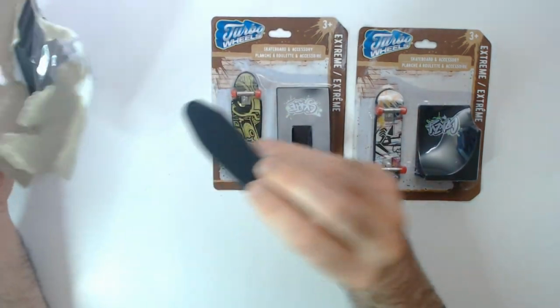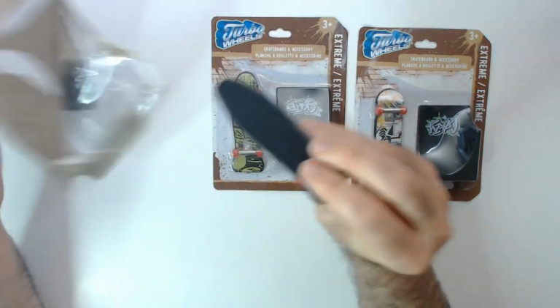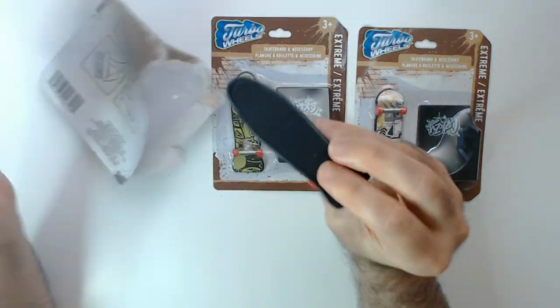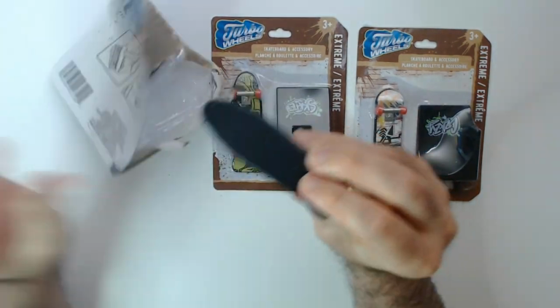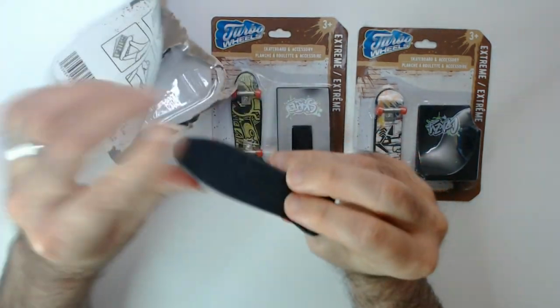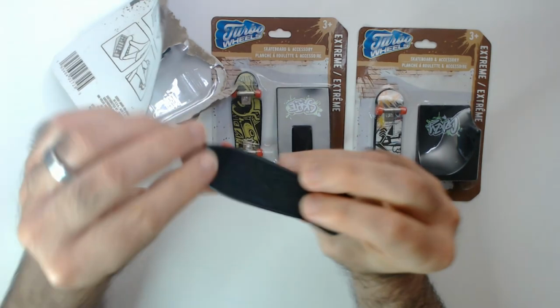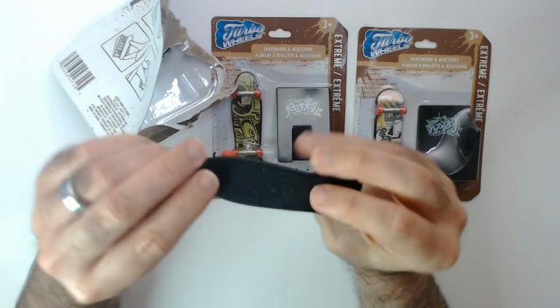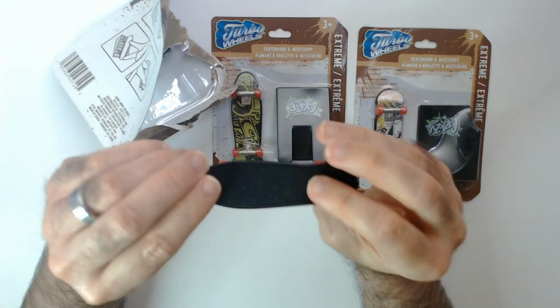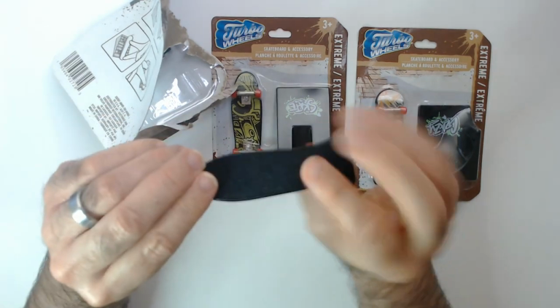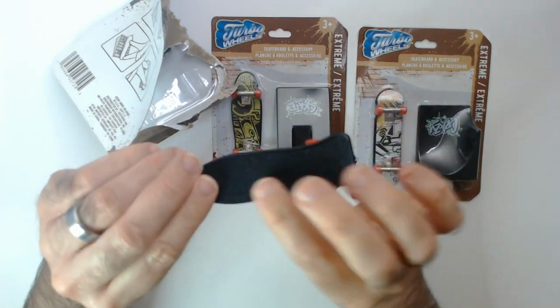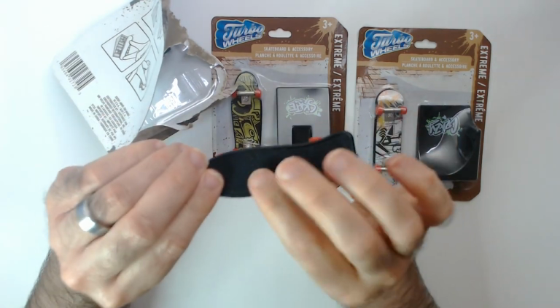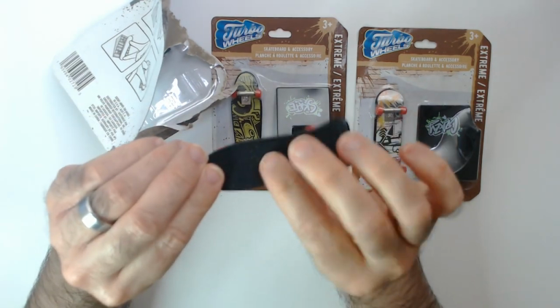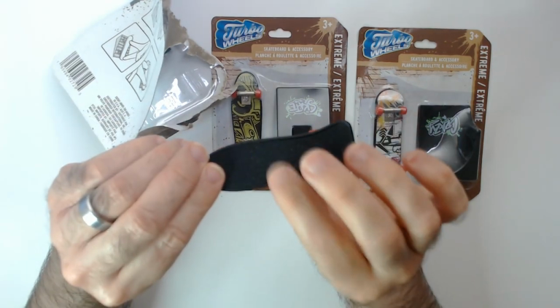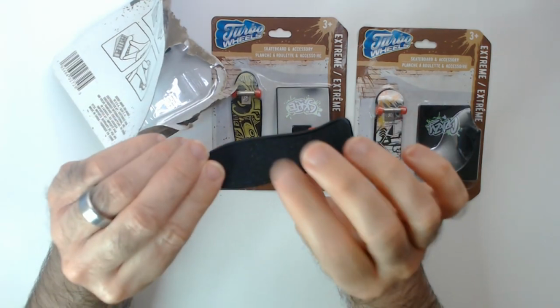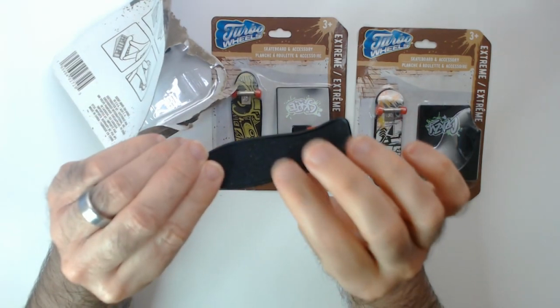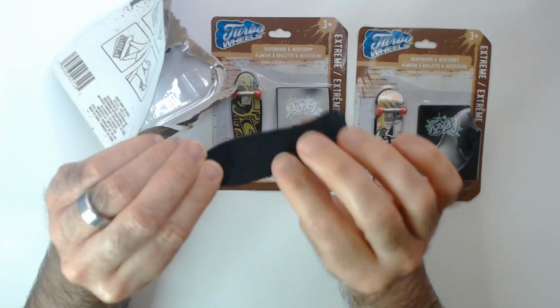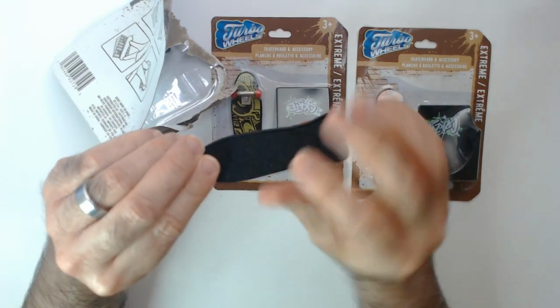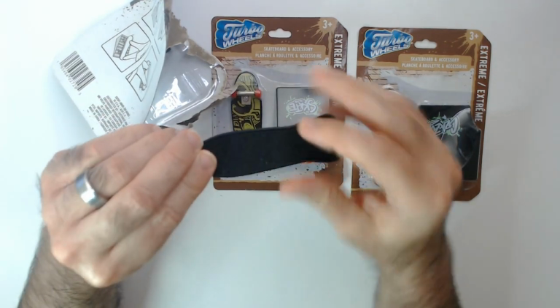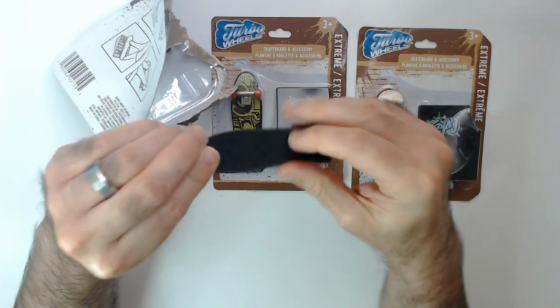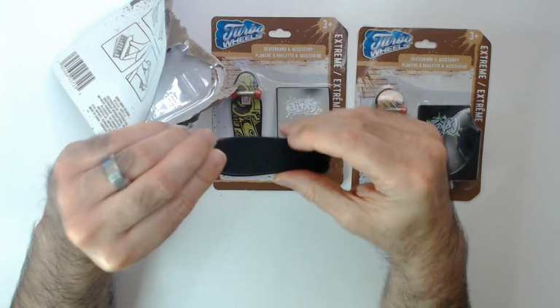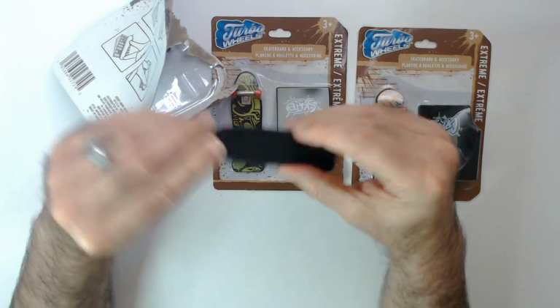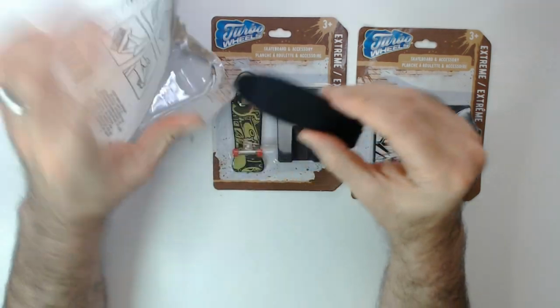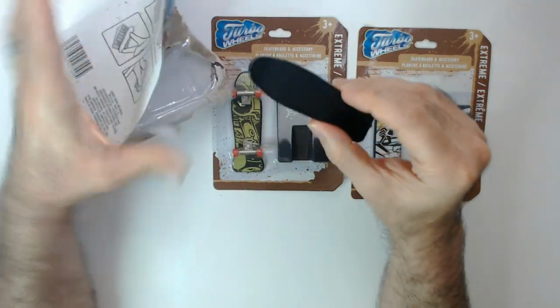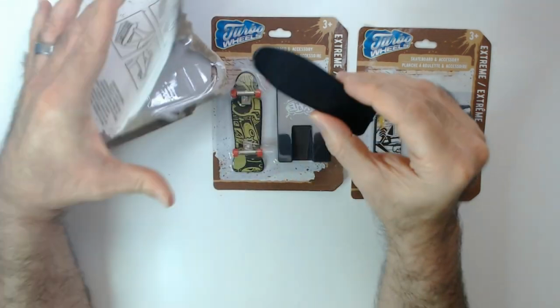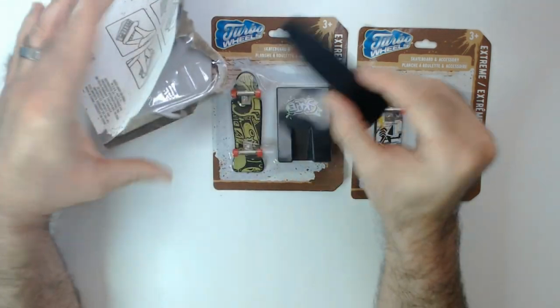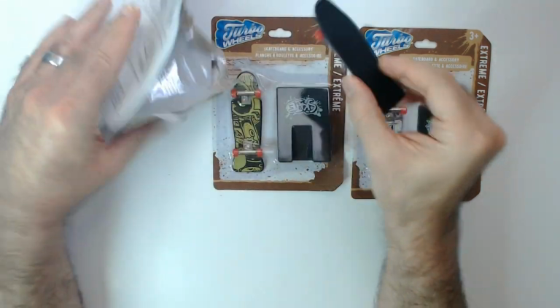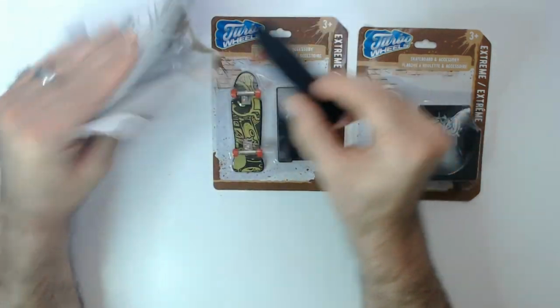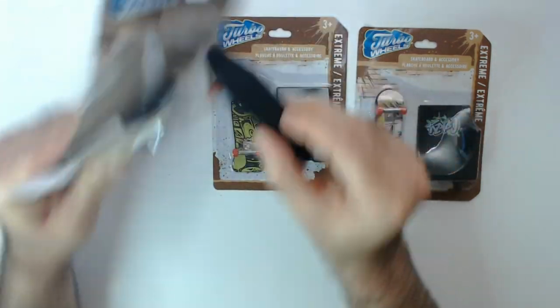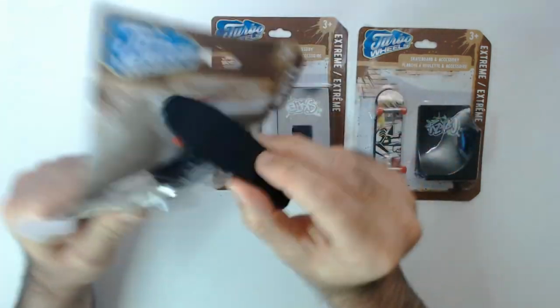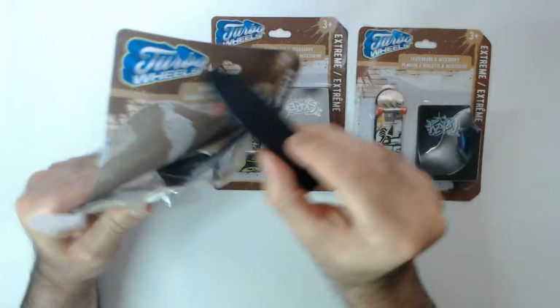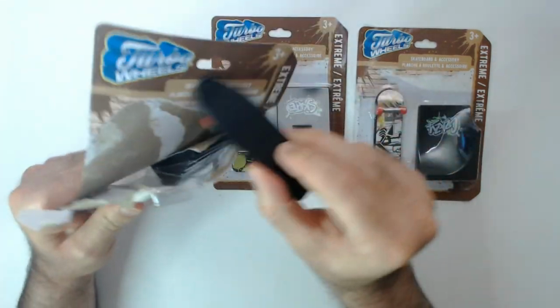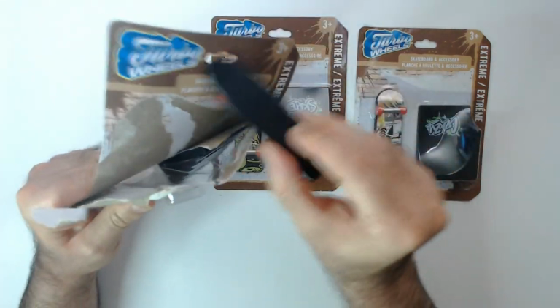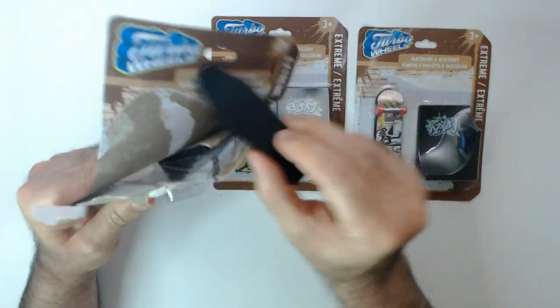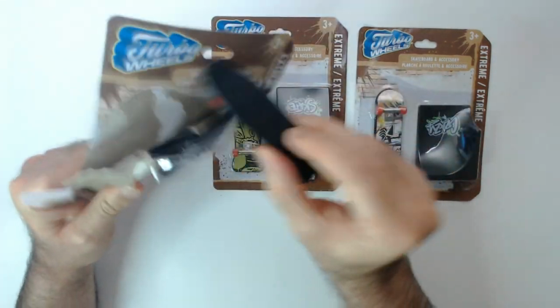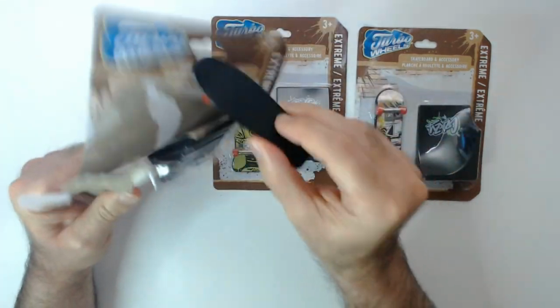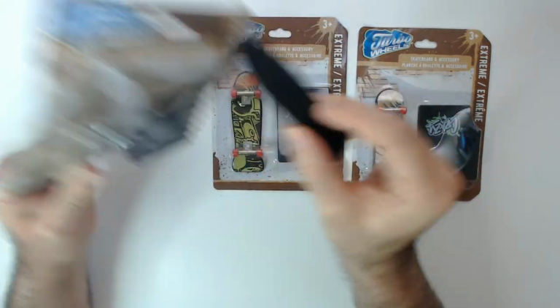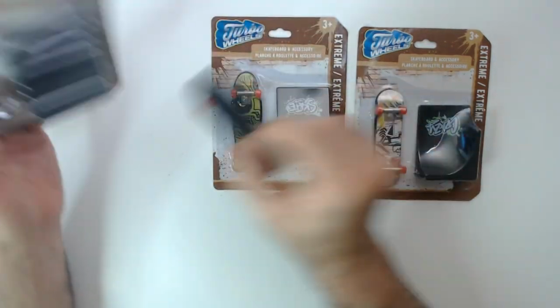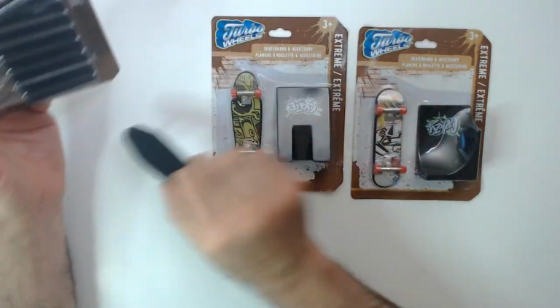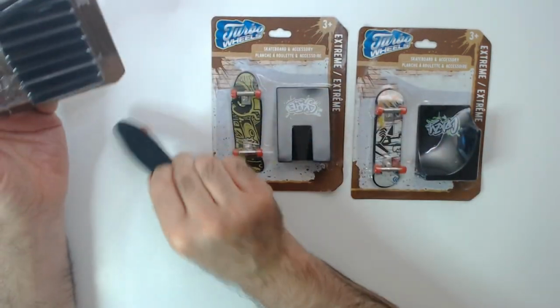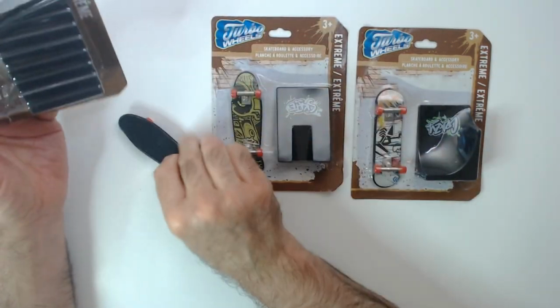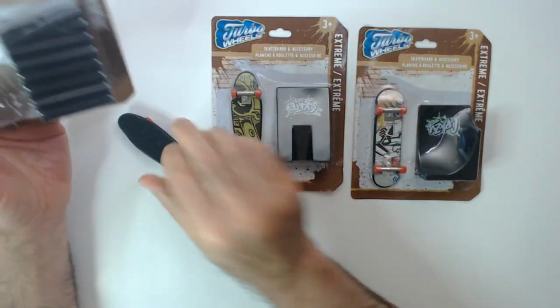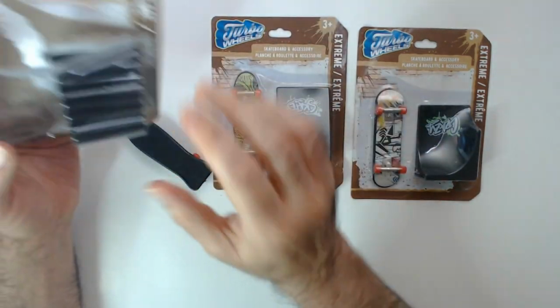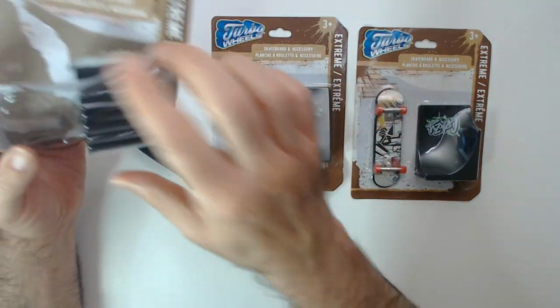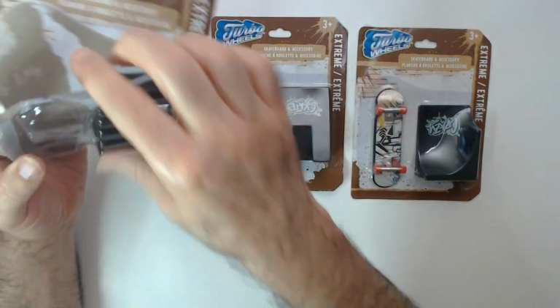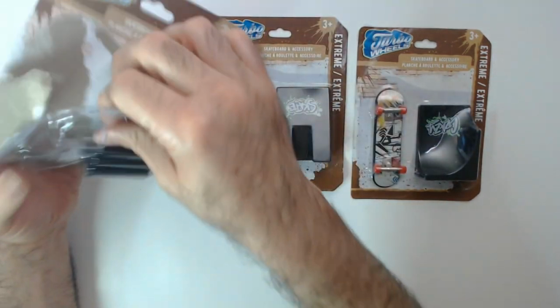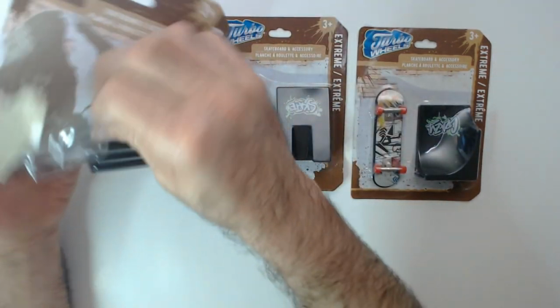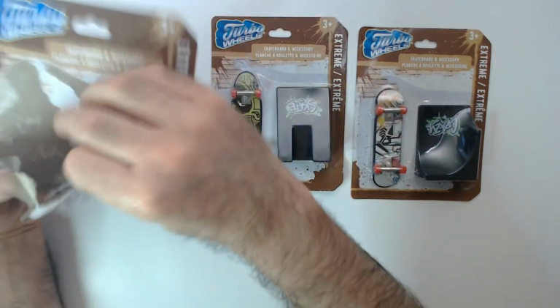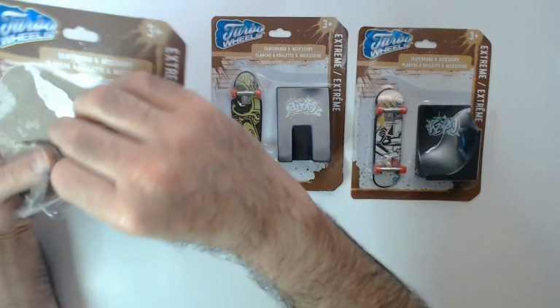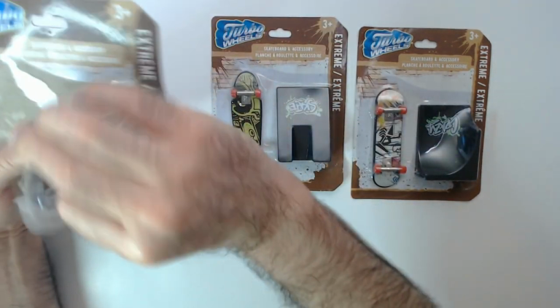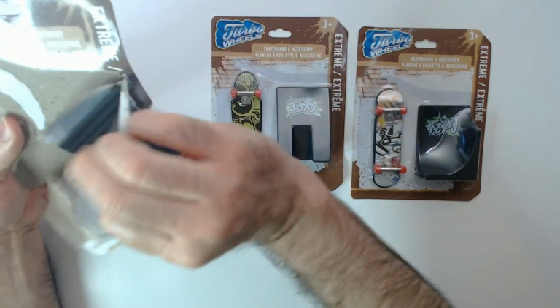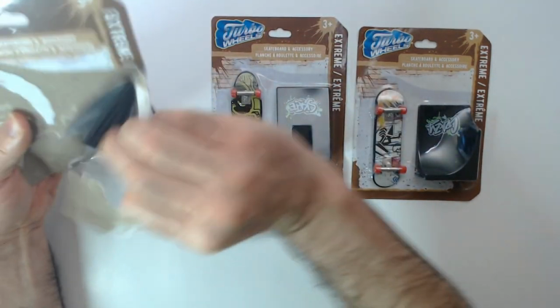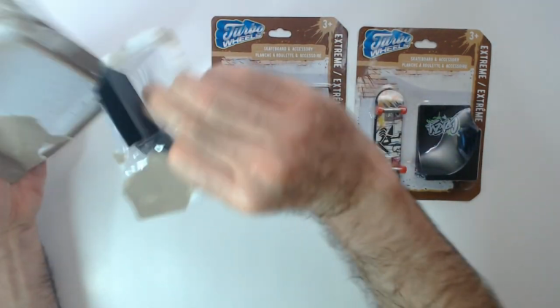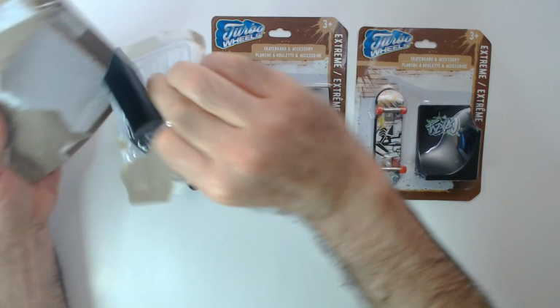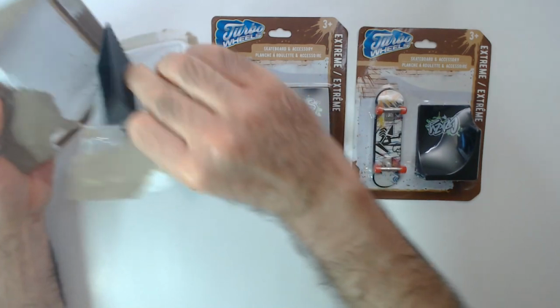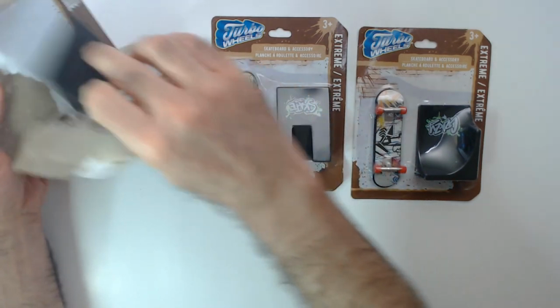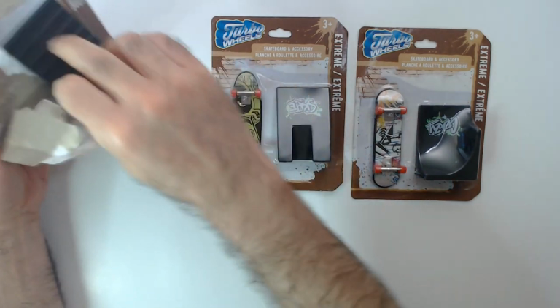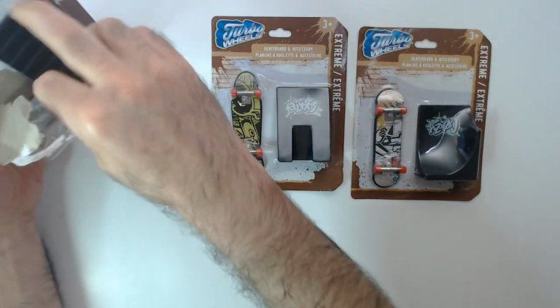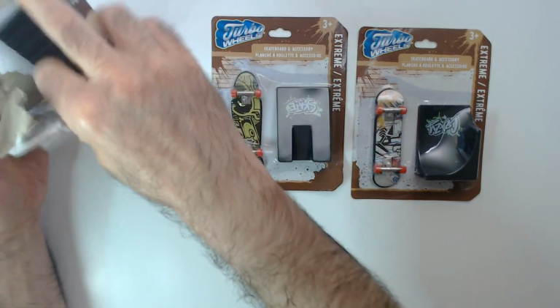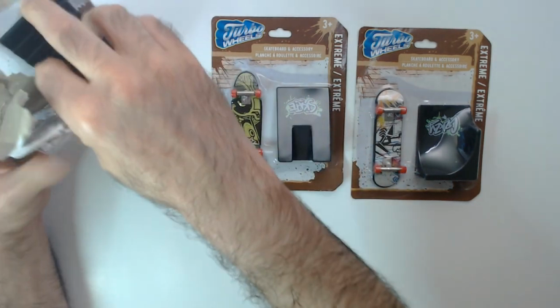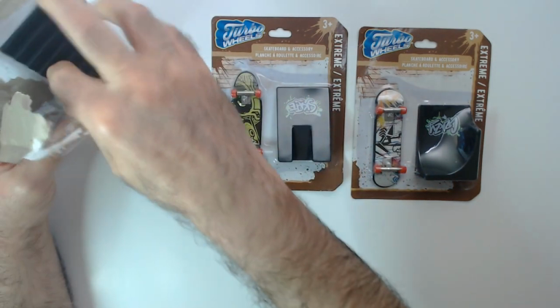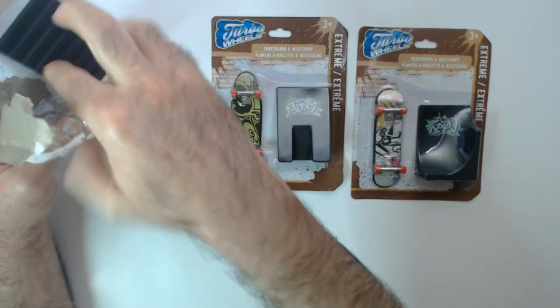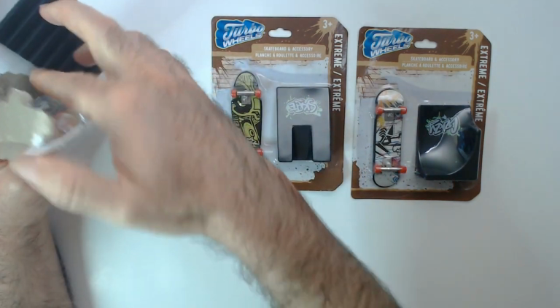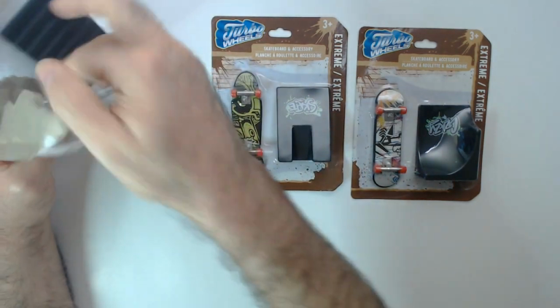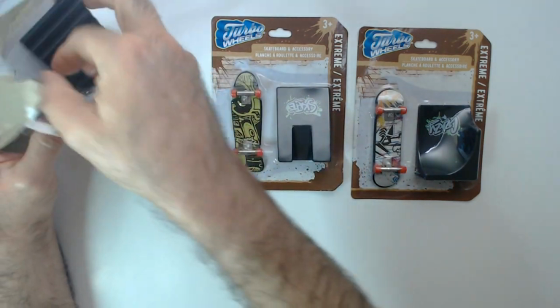You do have grip tape, unlike the ones that say skate that are not Turbo Wheels — I don't think those have grip tape.